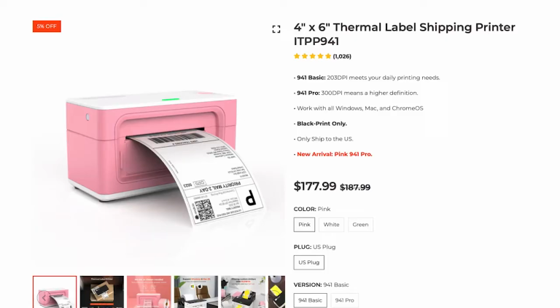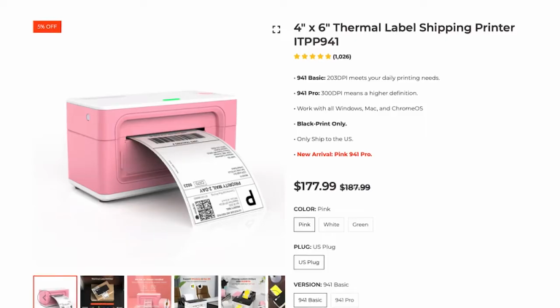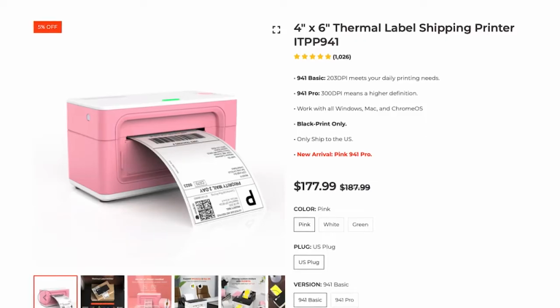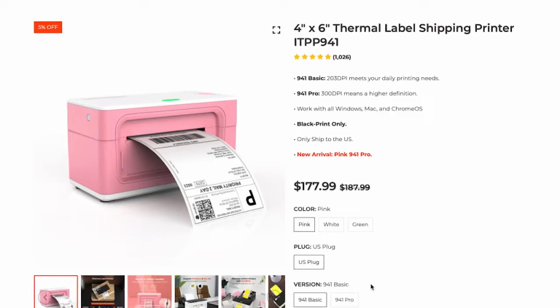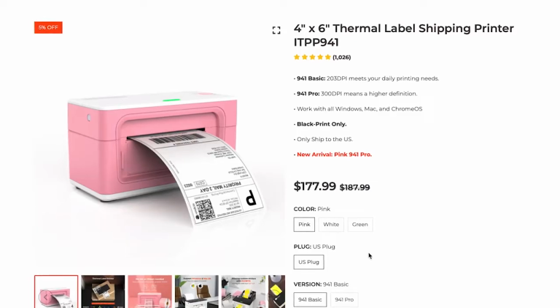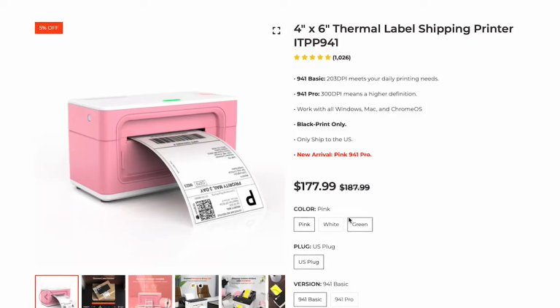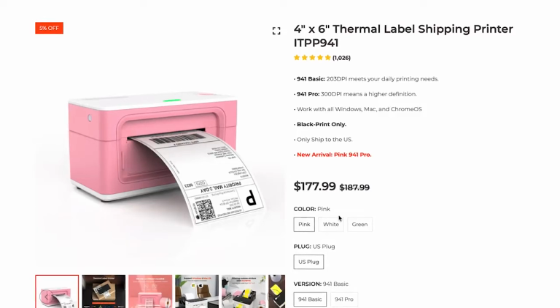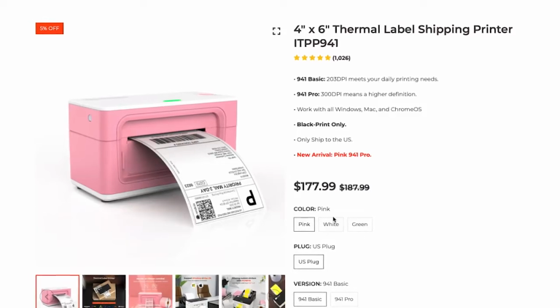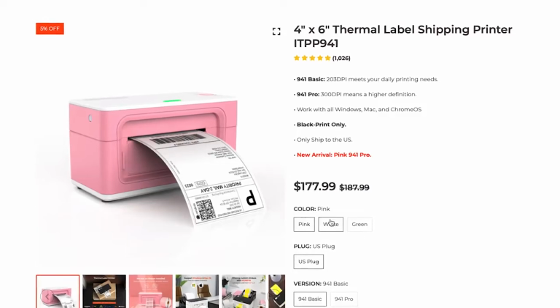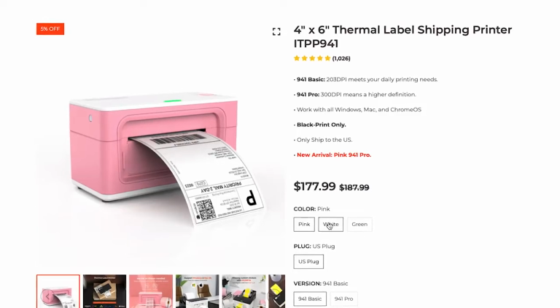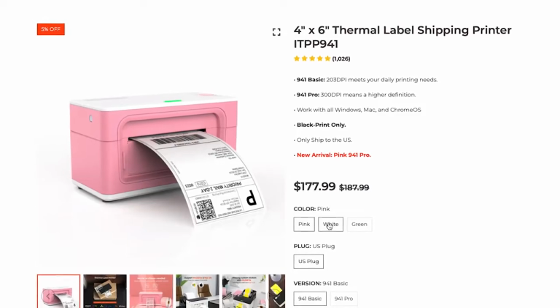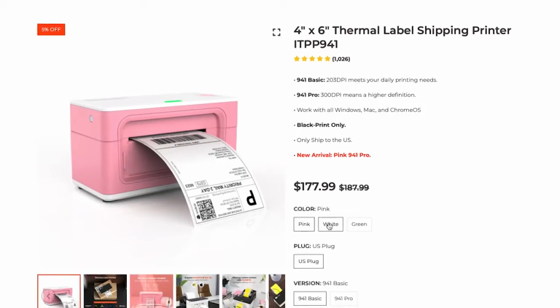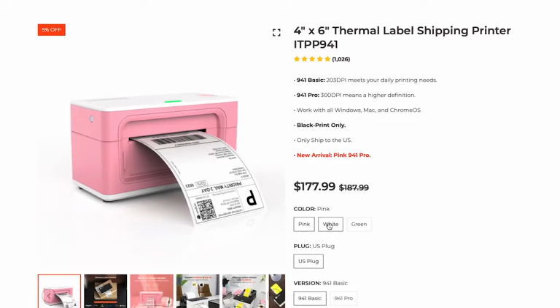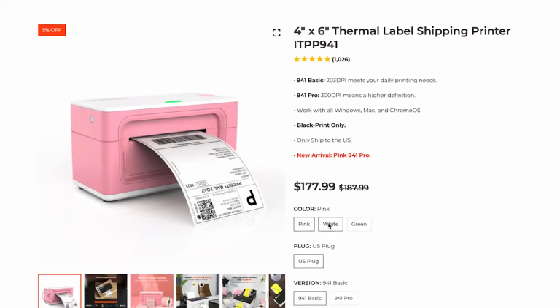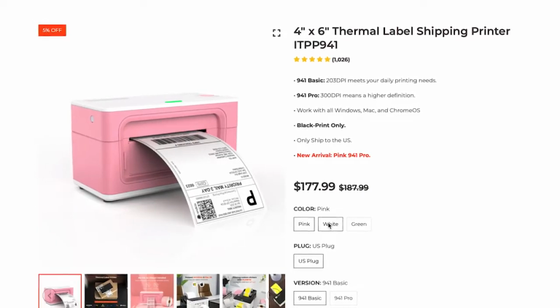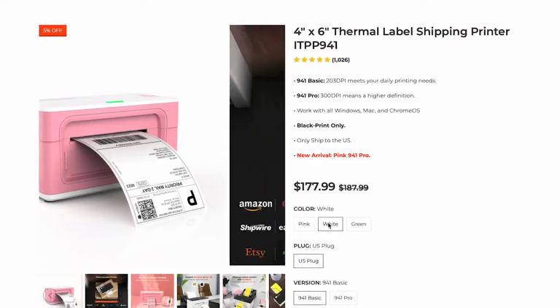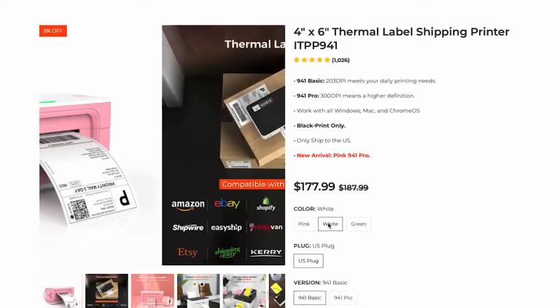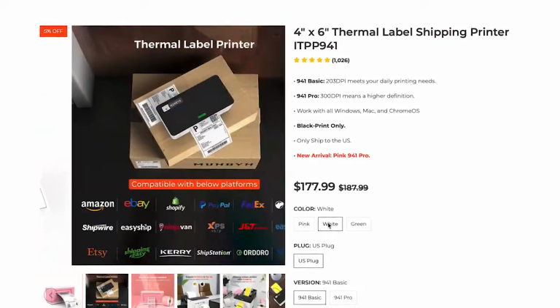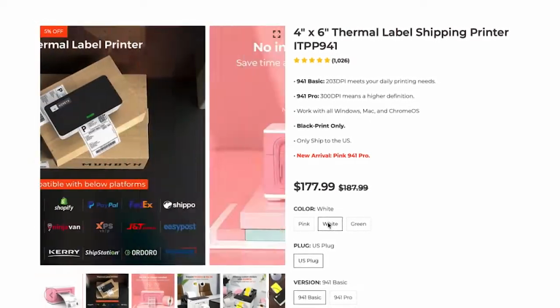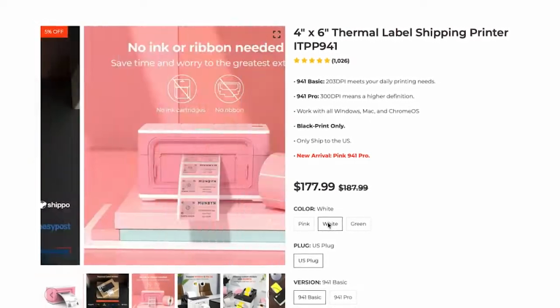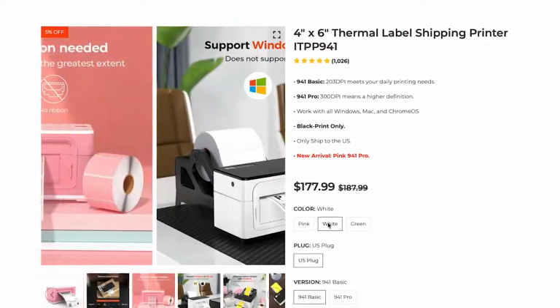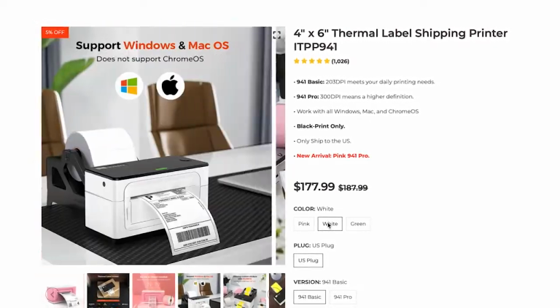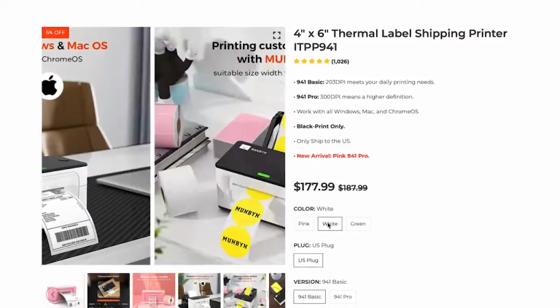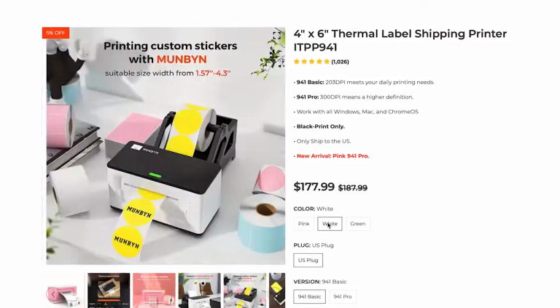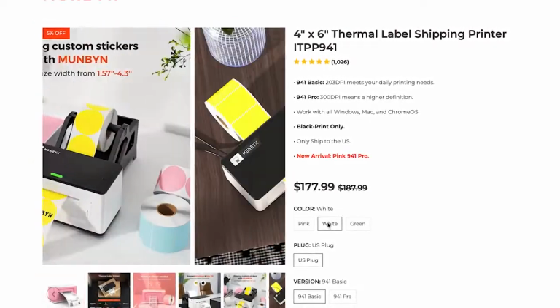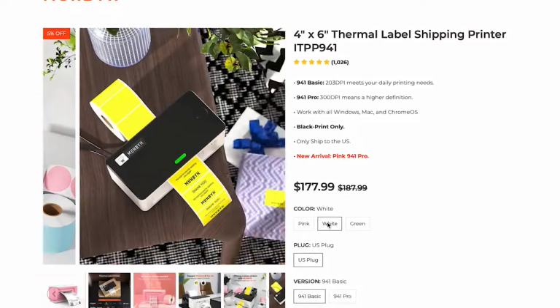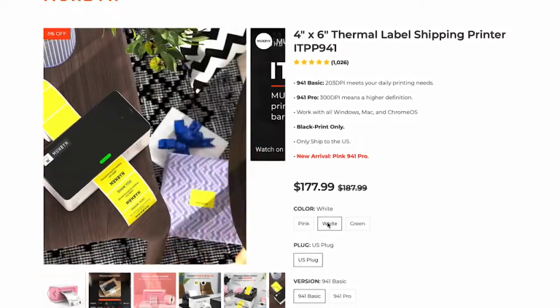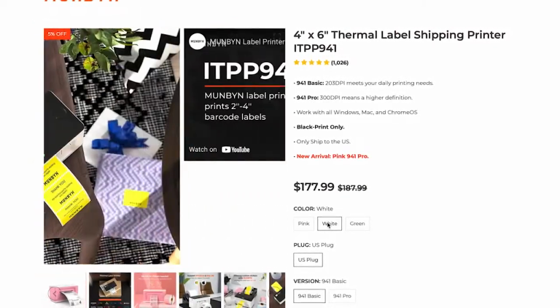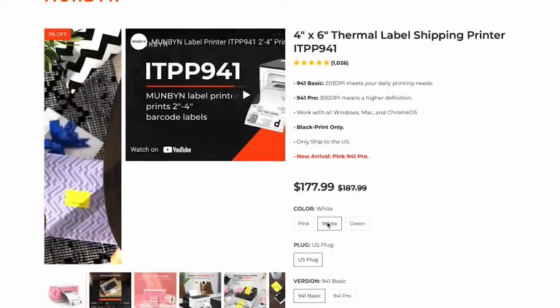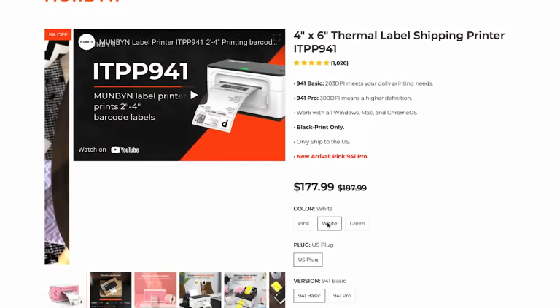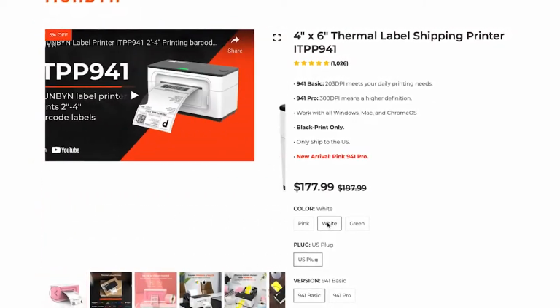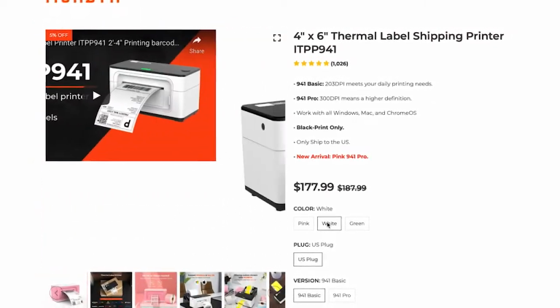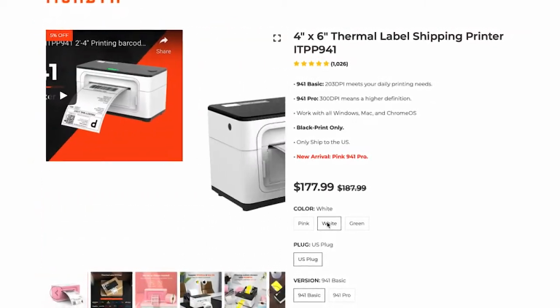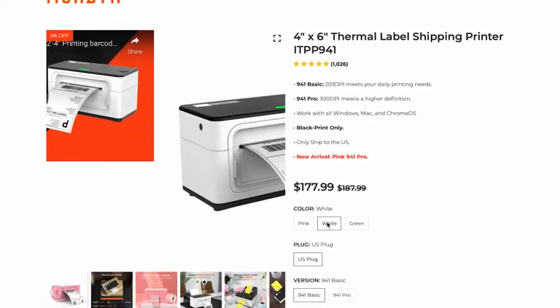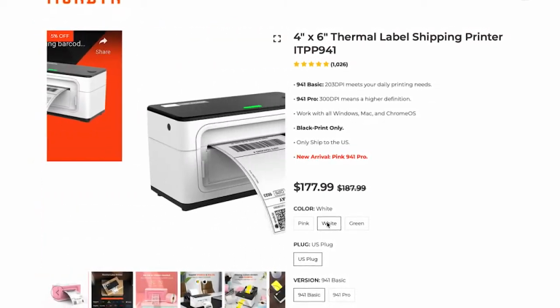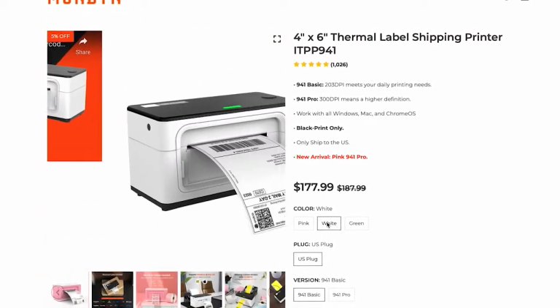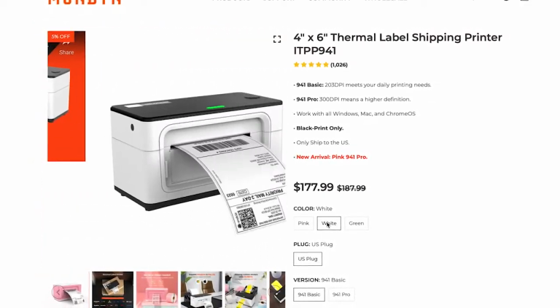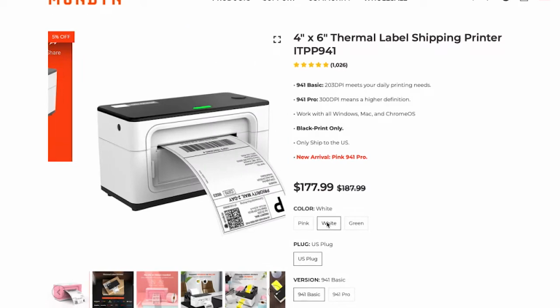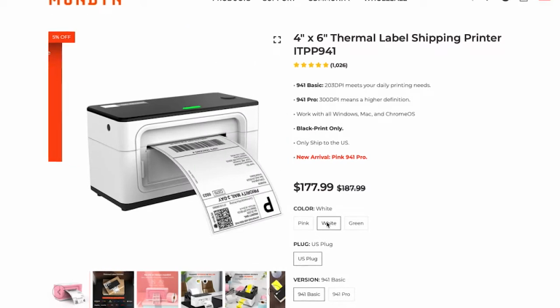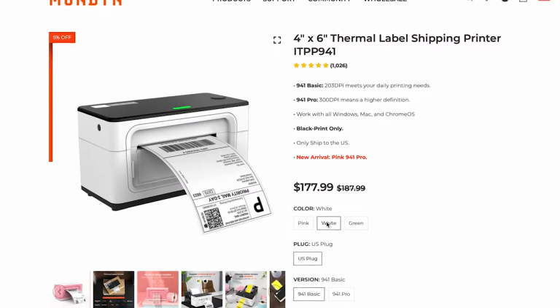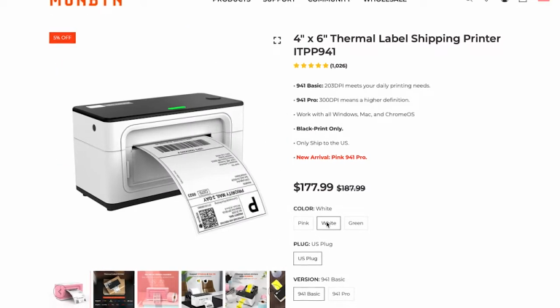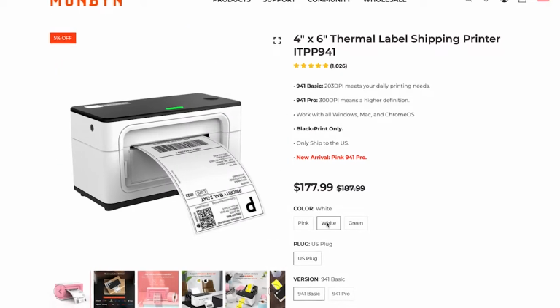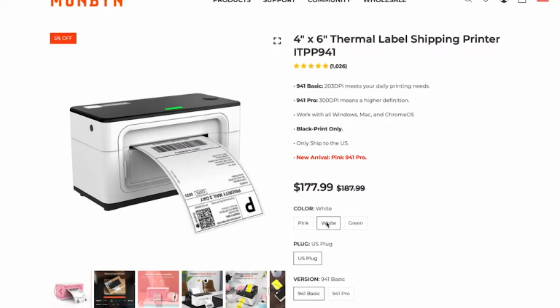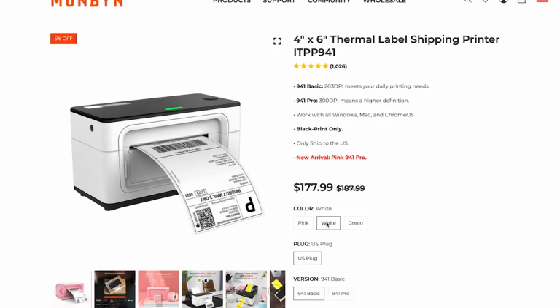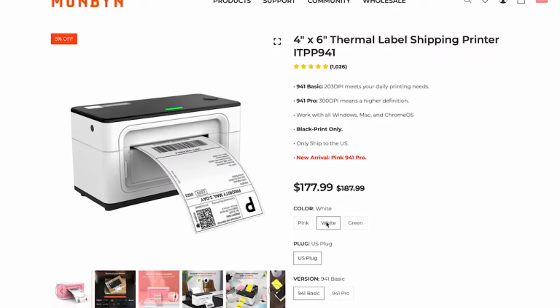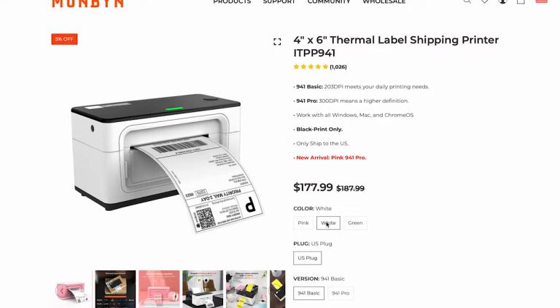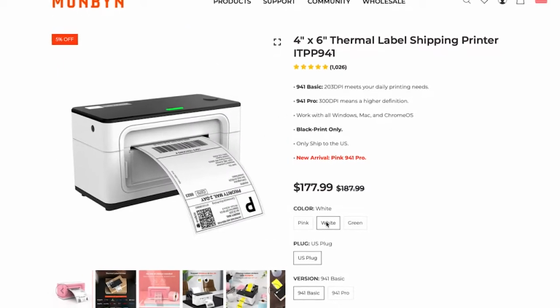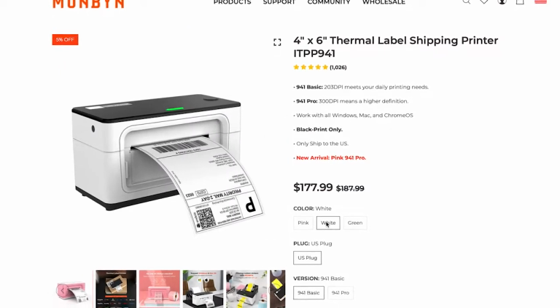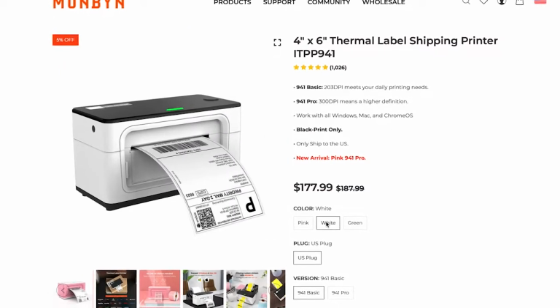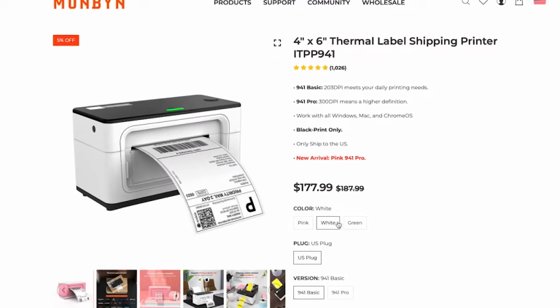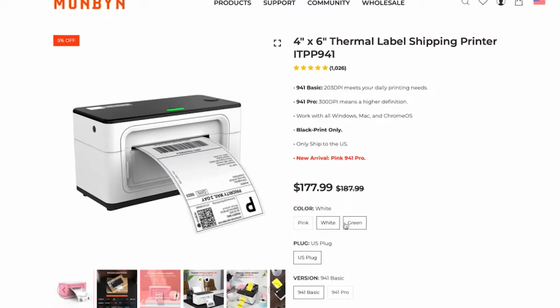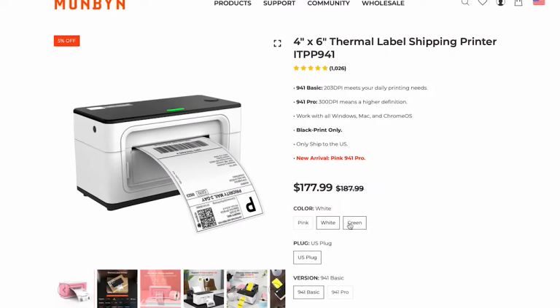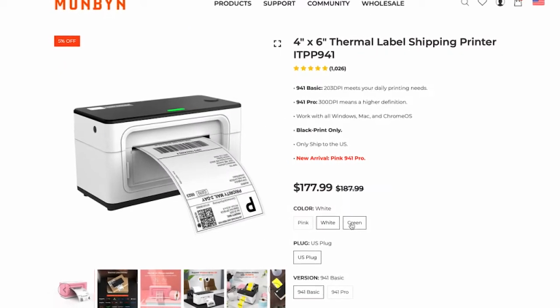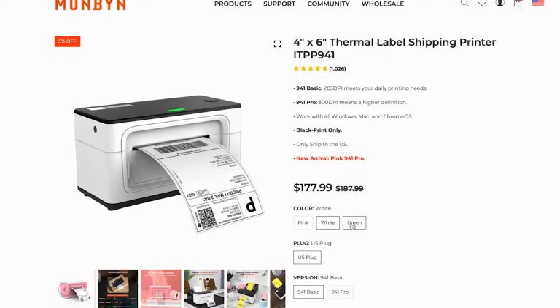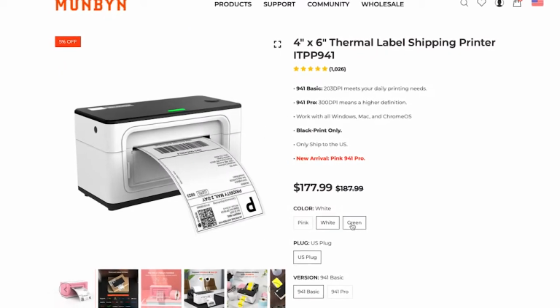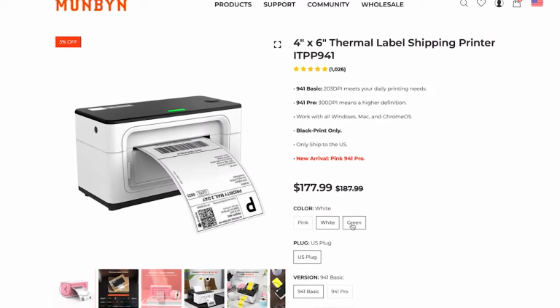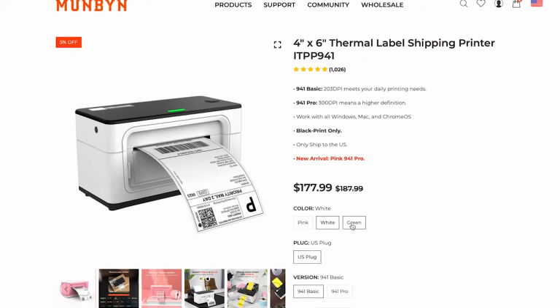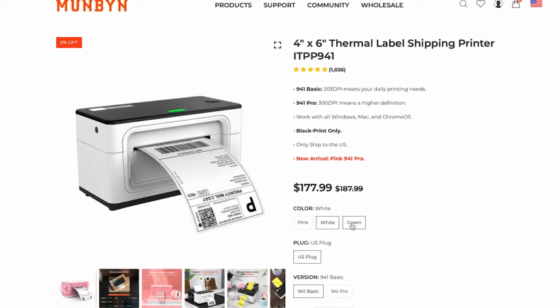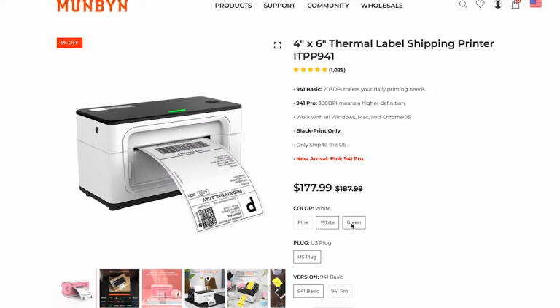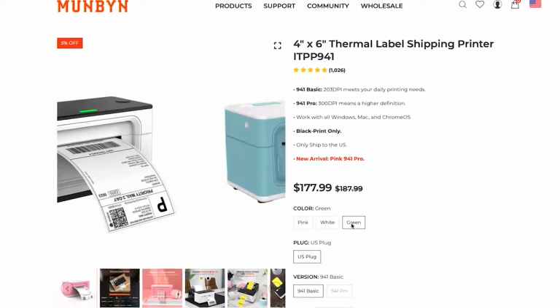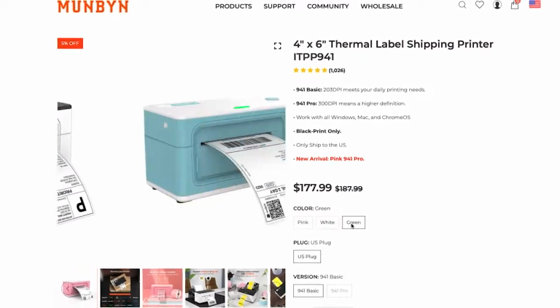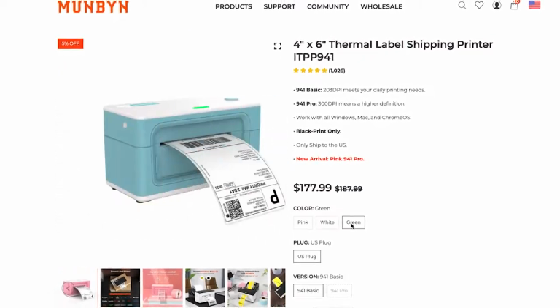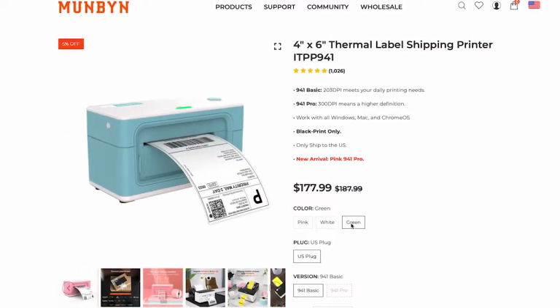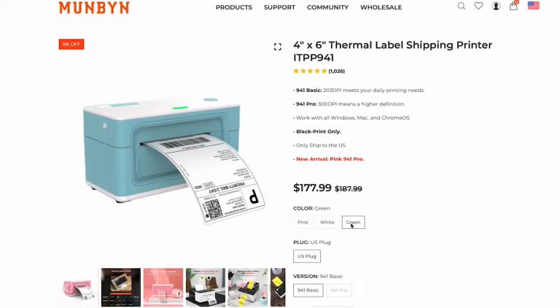The Mumbin printer has three color options, which seems to be a big selling point, especially for those who want a cute workspace.